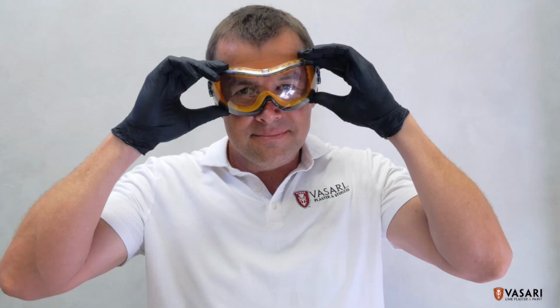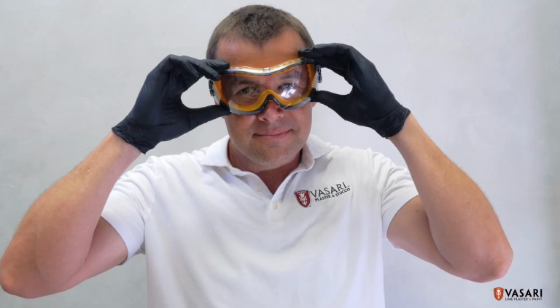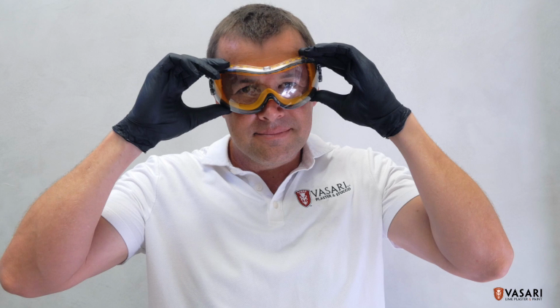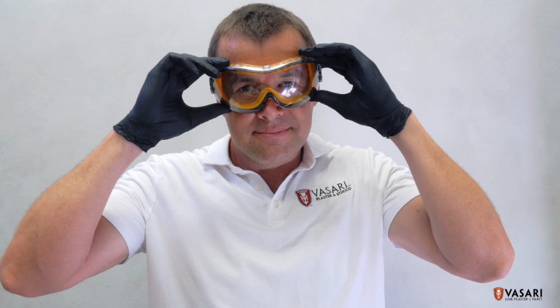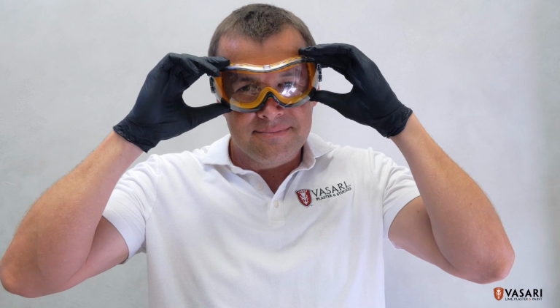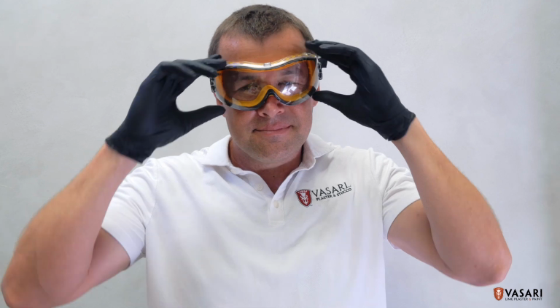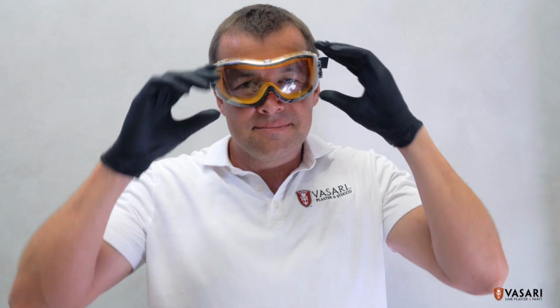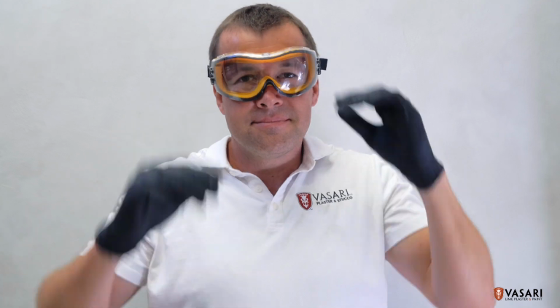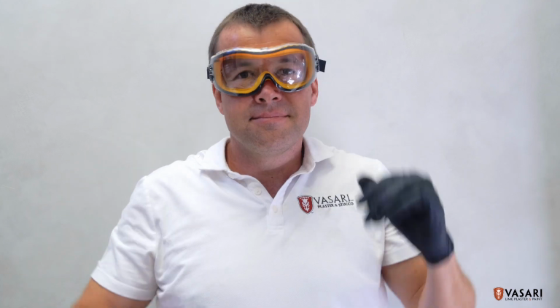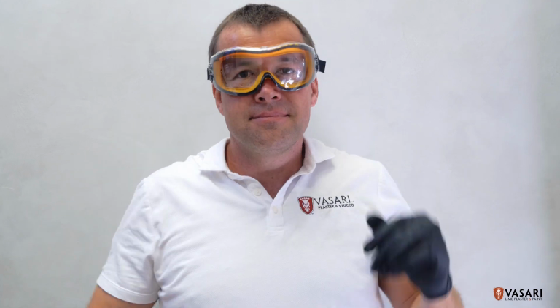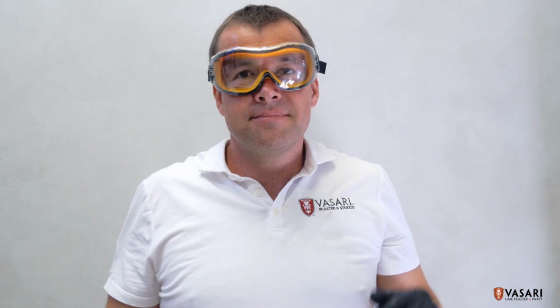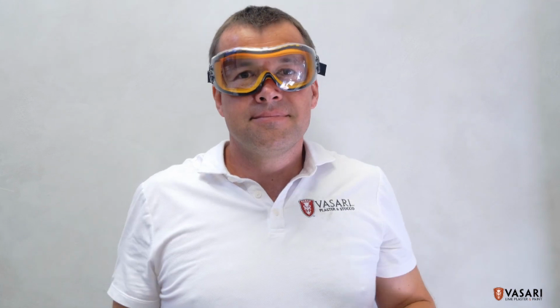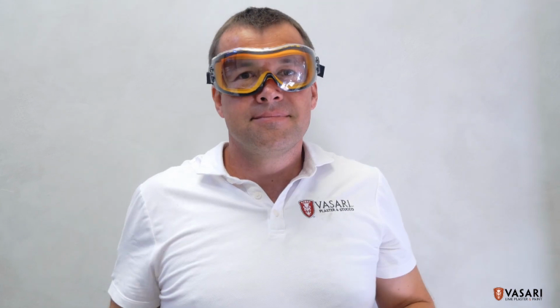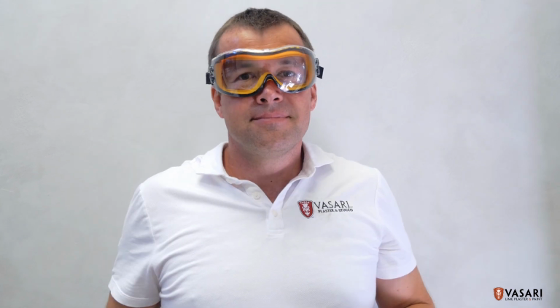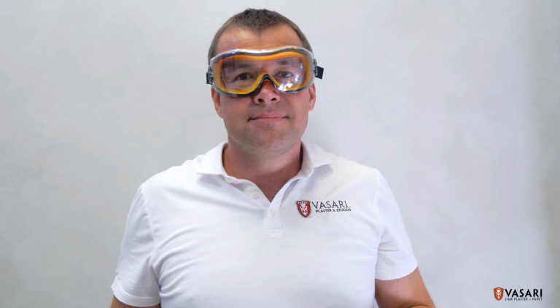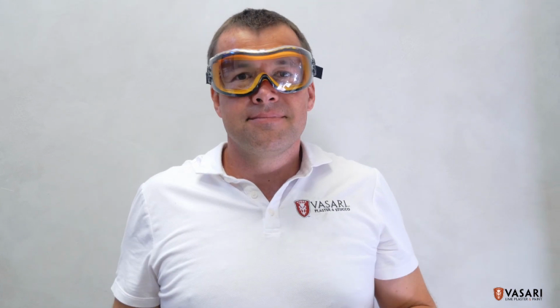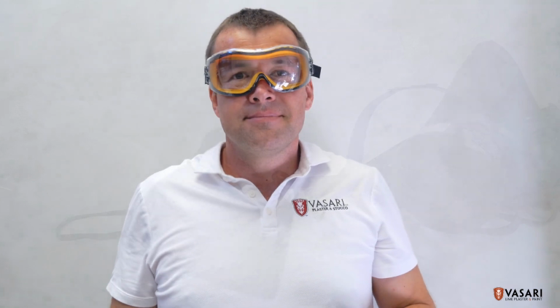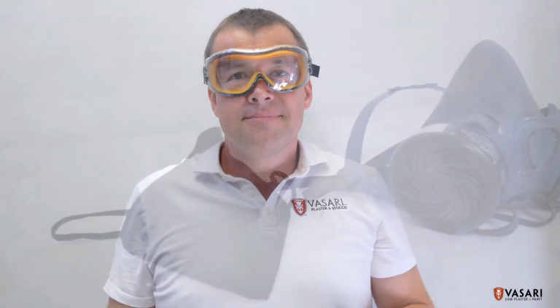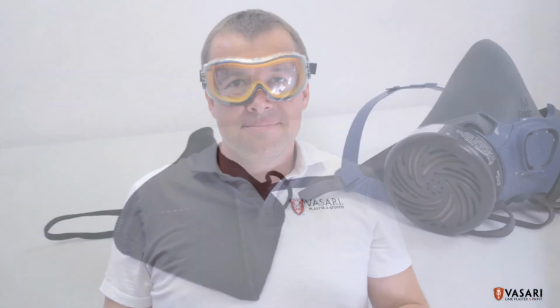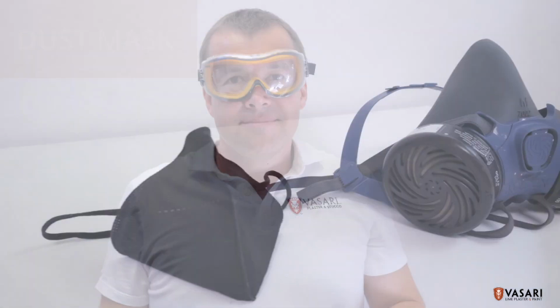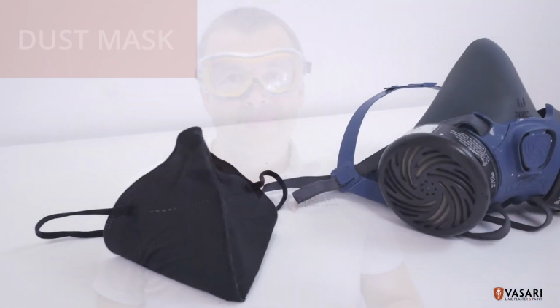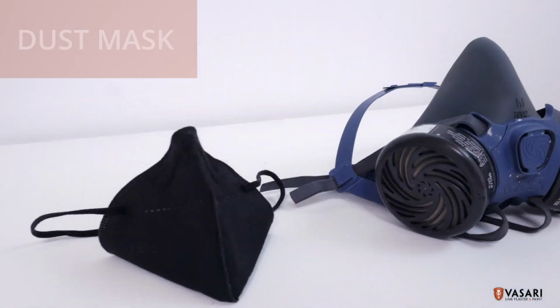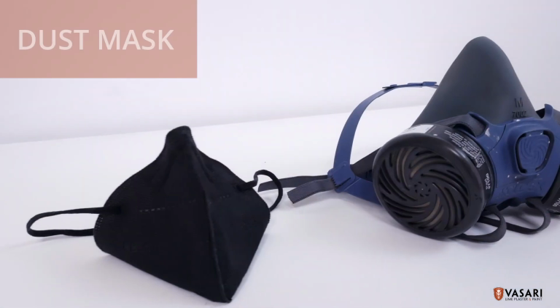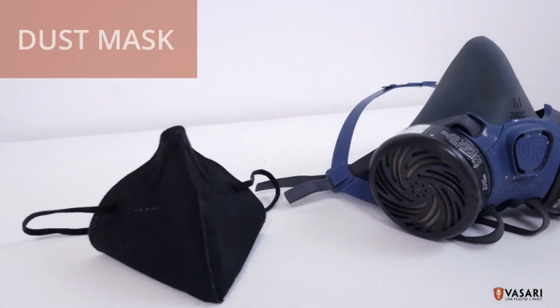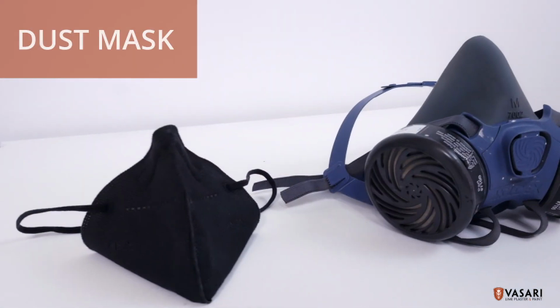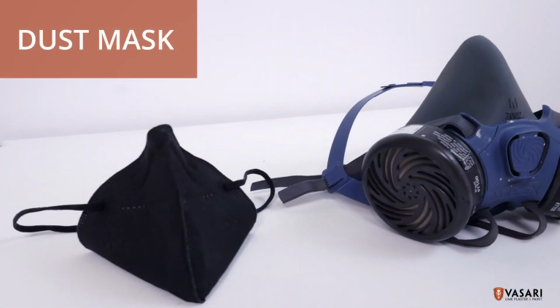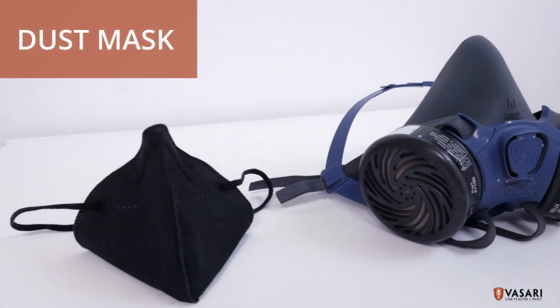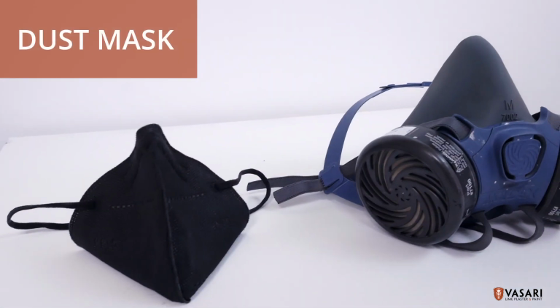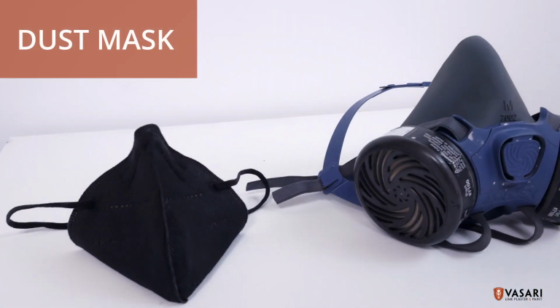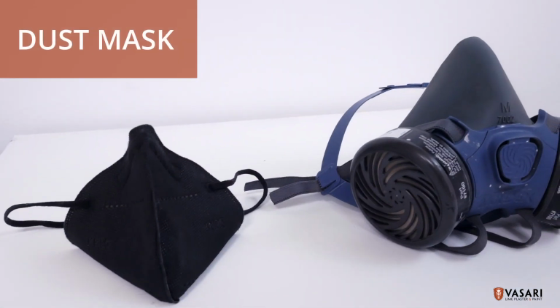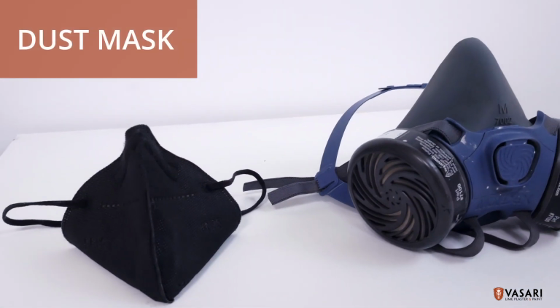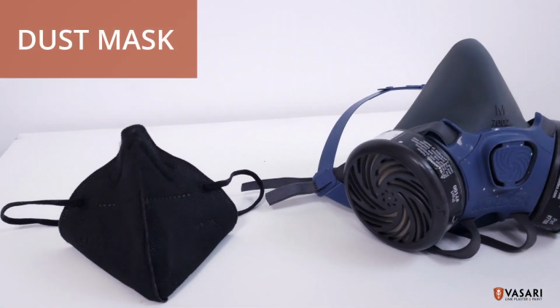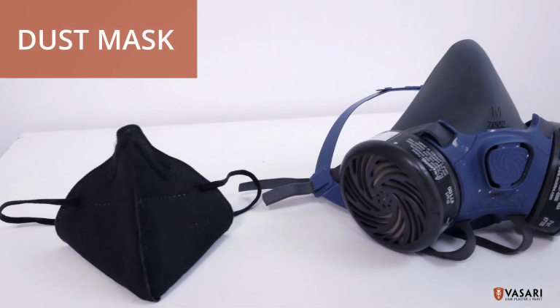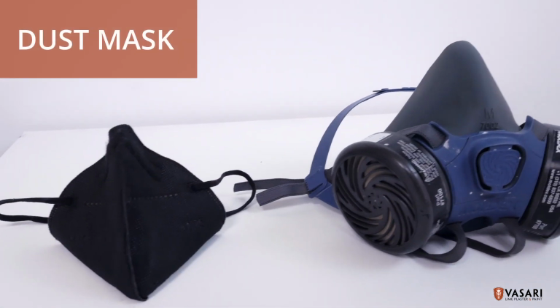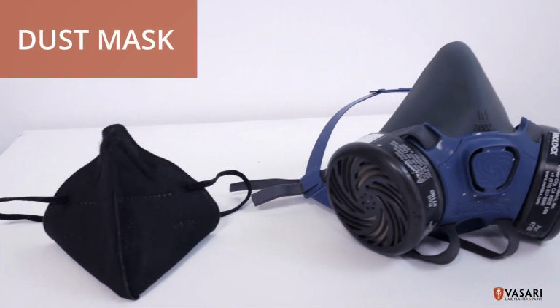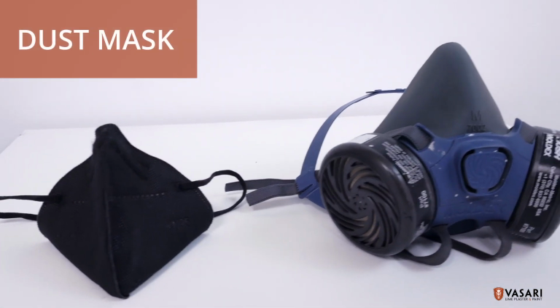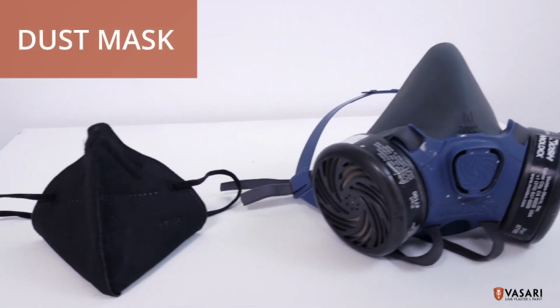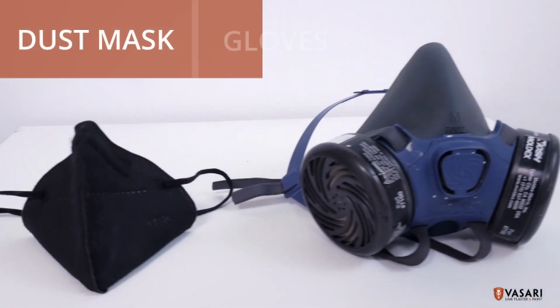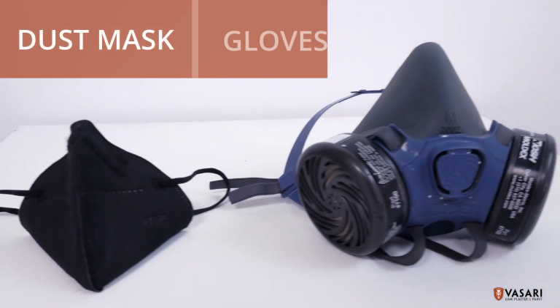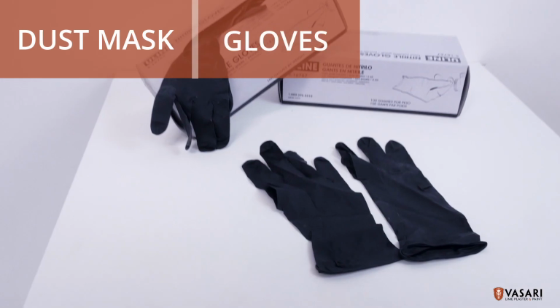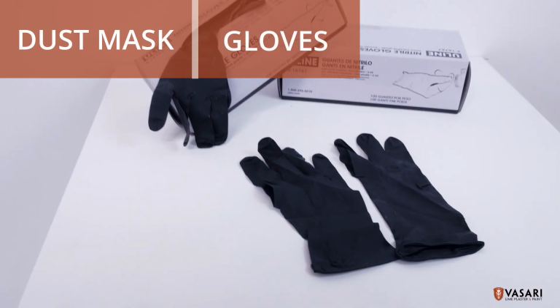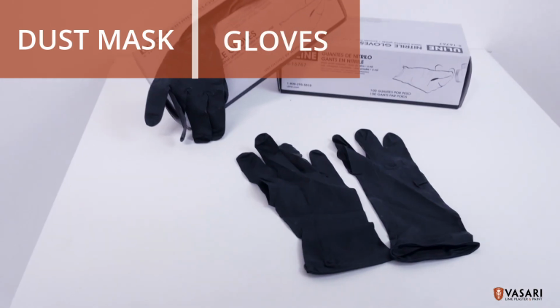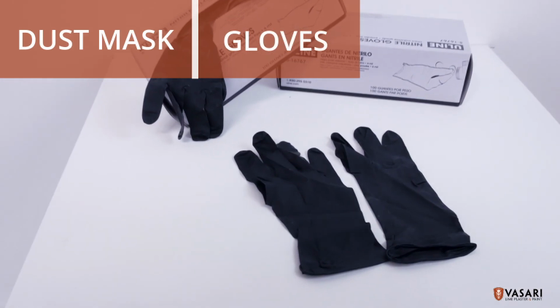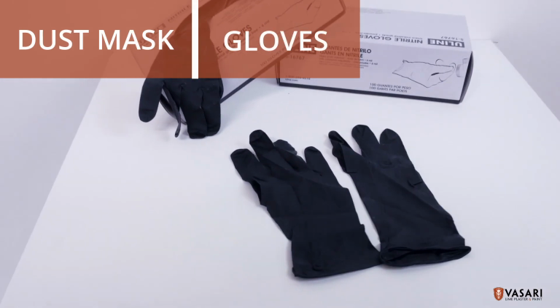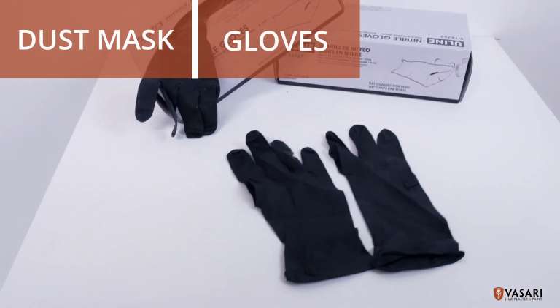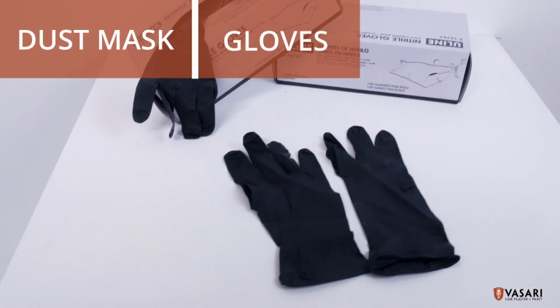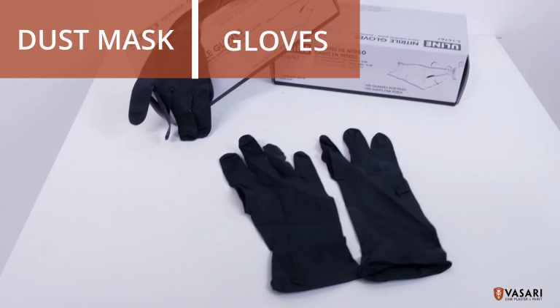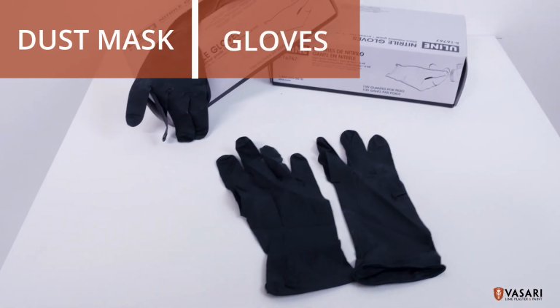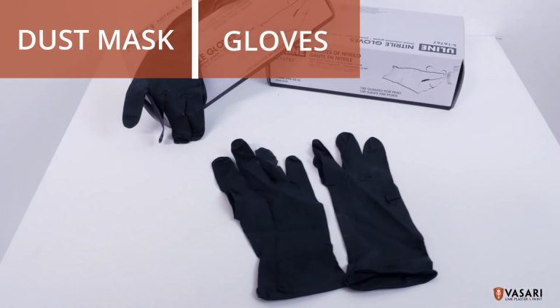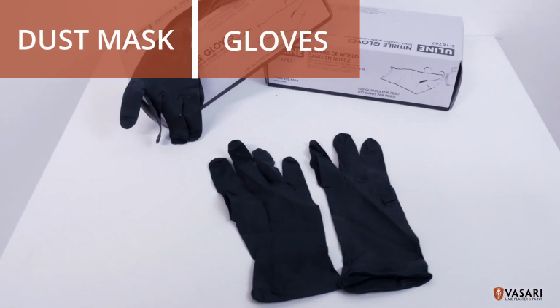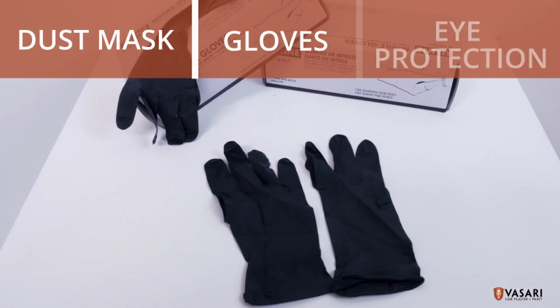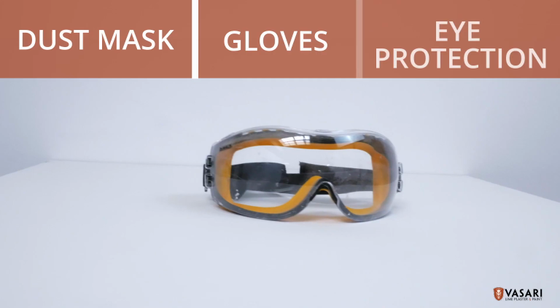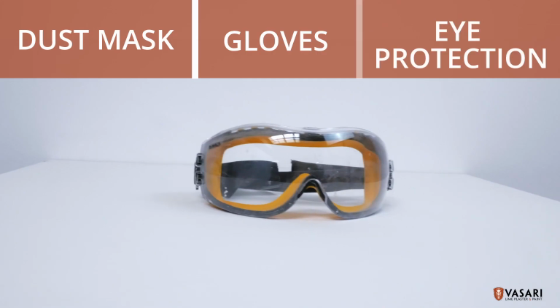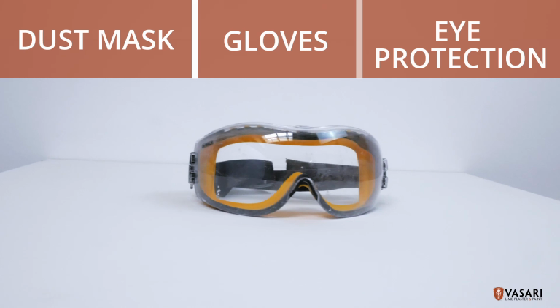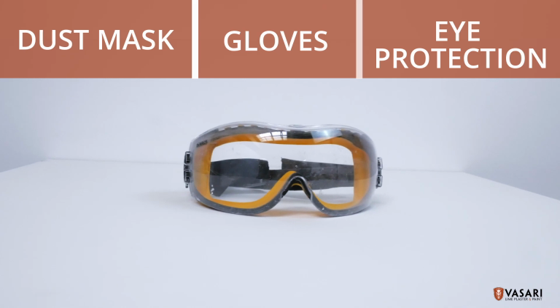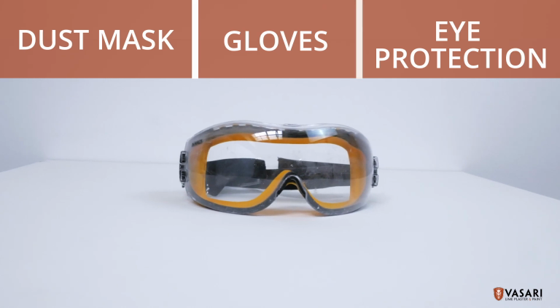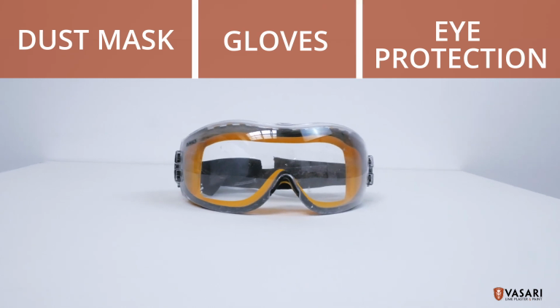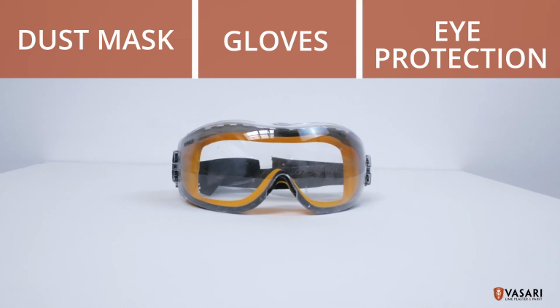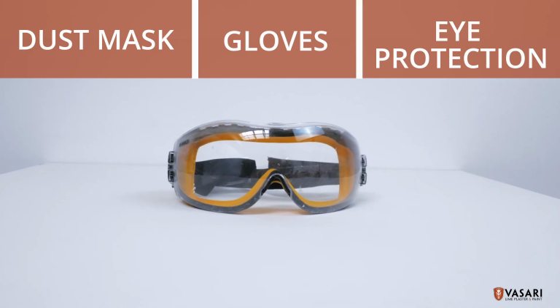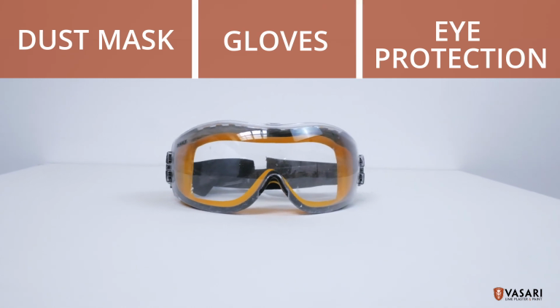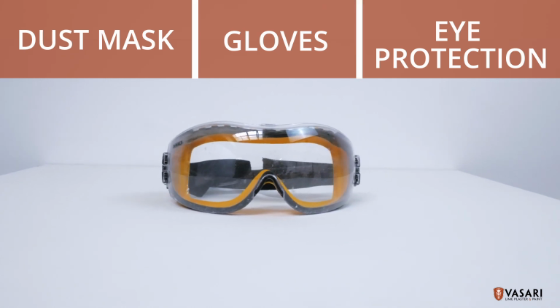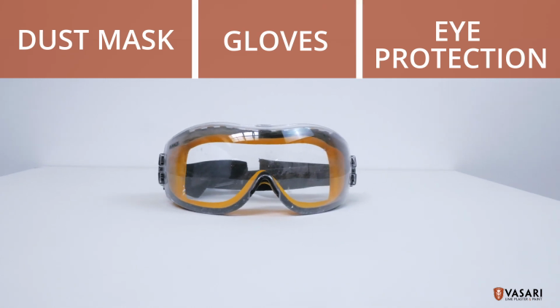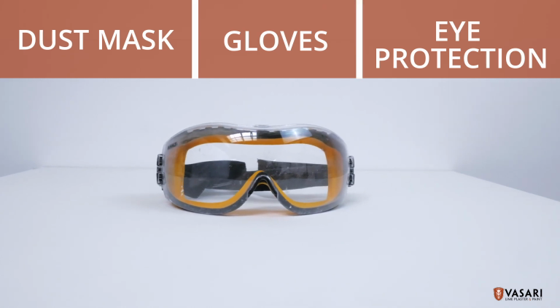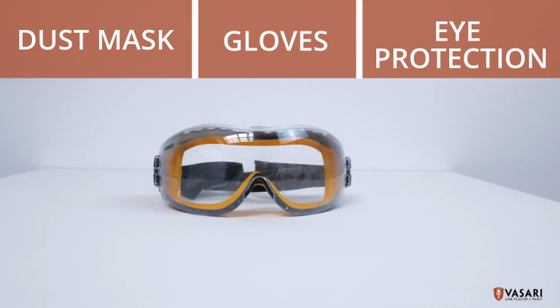Before mixing, safety first. Always wear a good dust mask or a respirator, gloves, and eye protection.